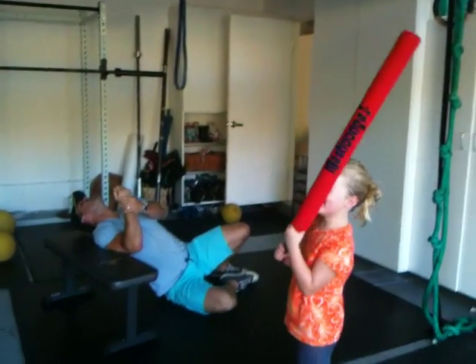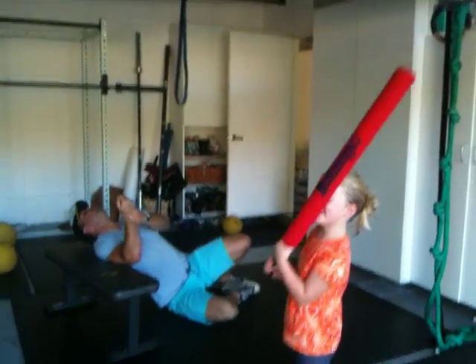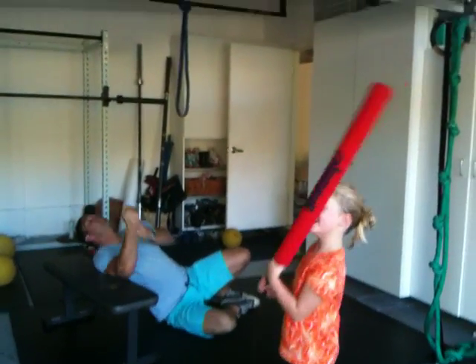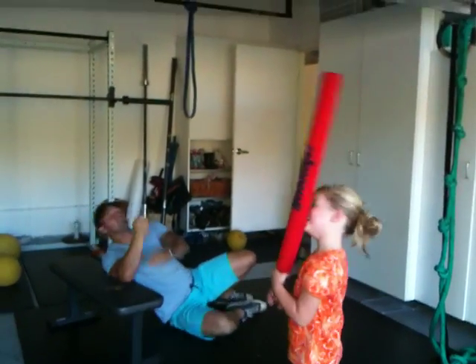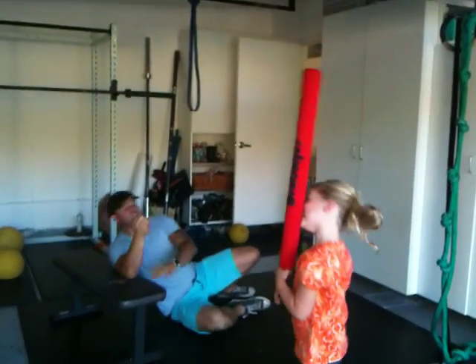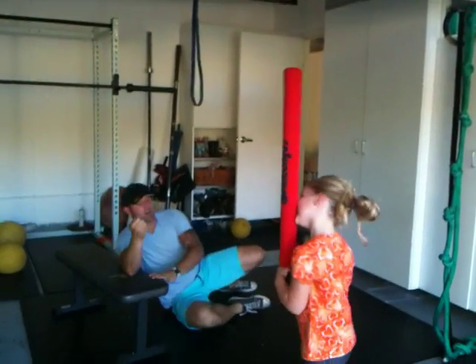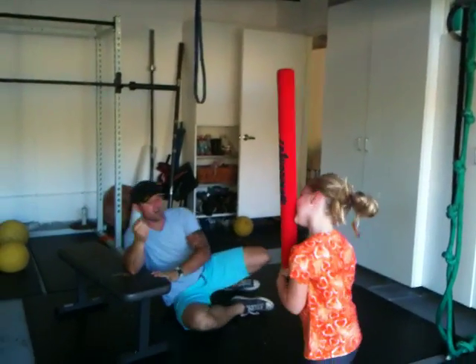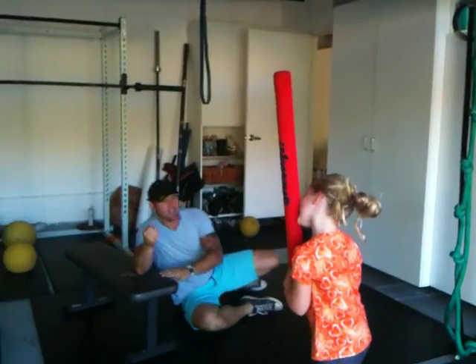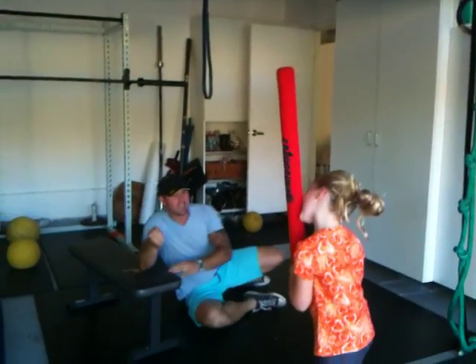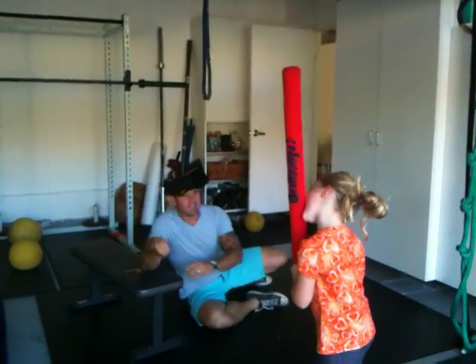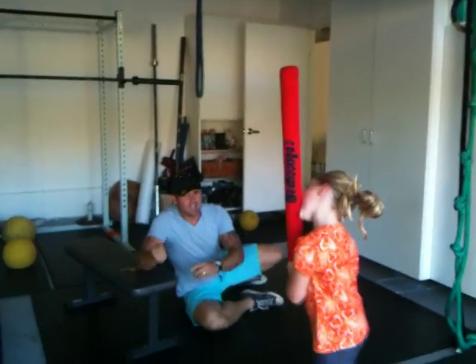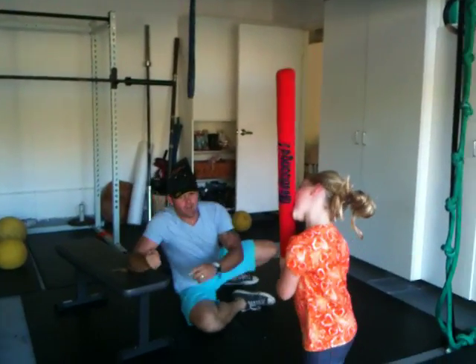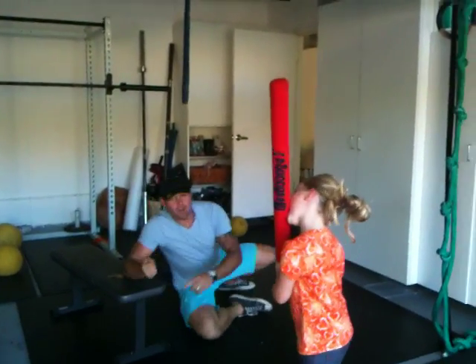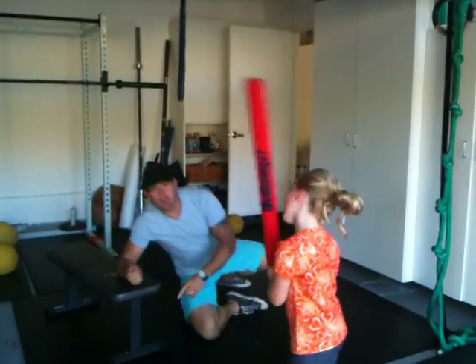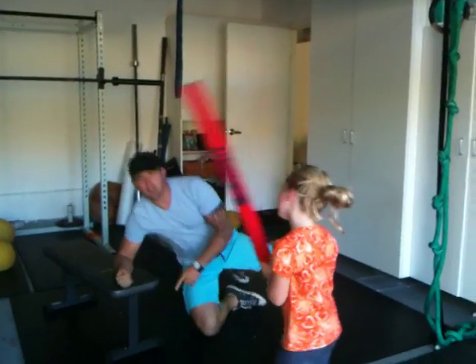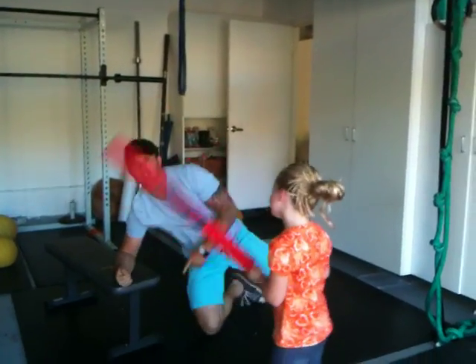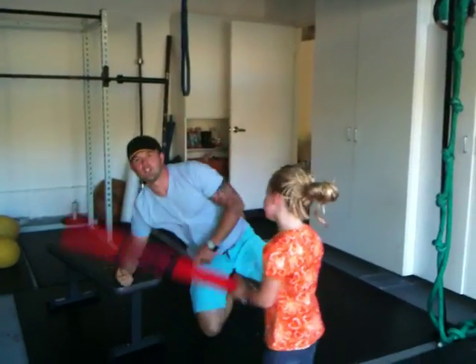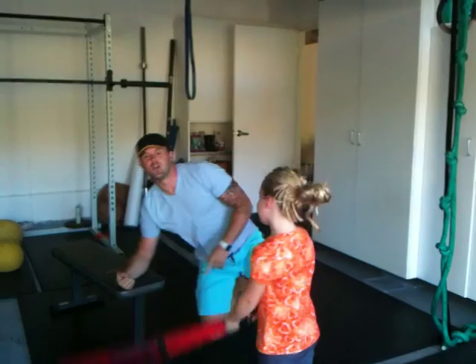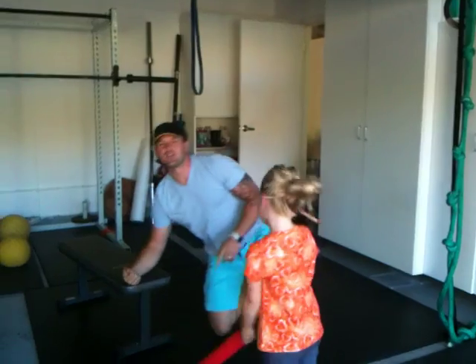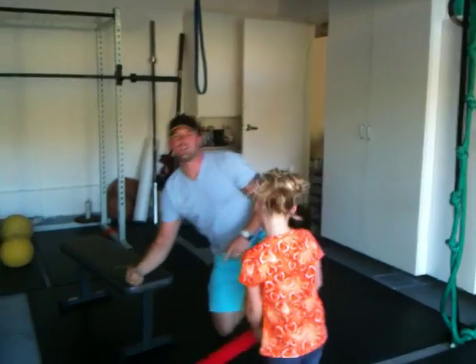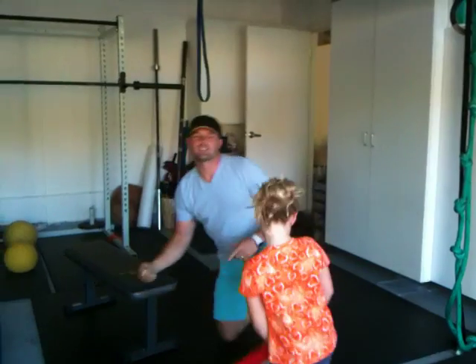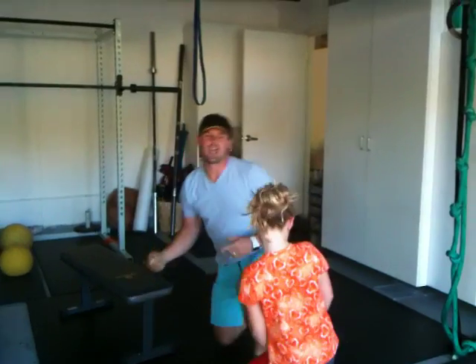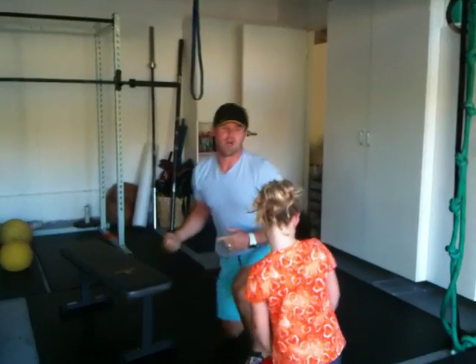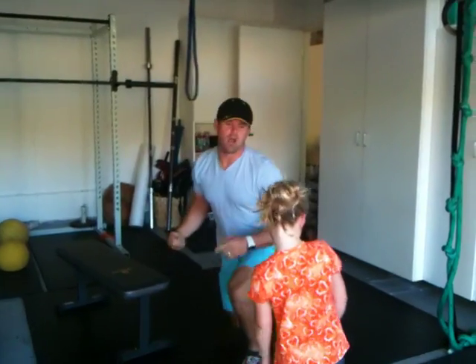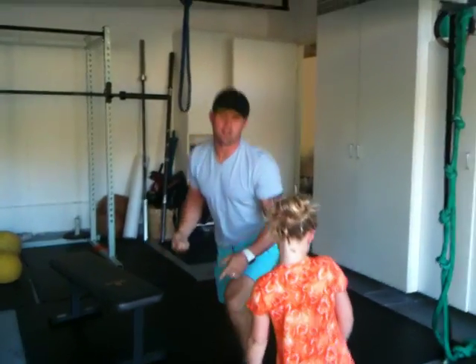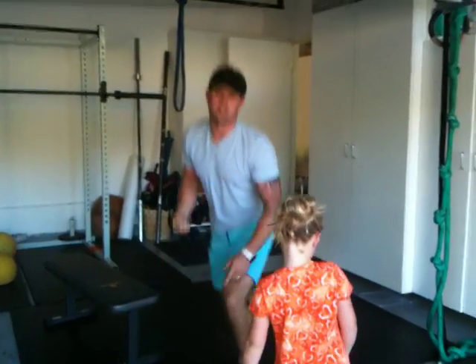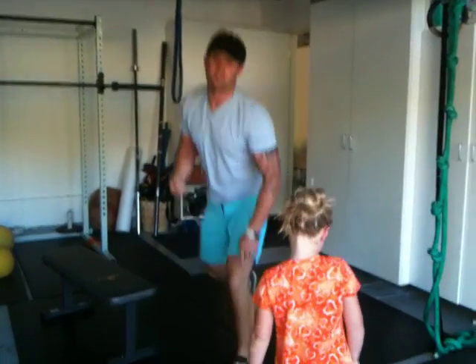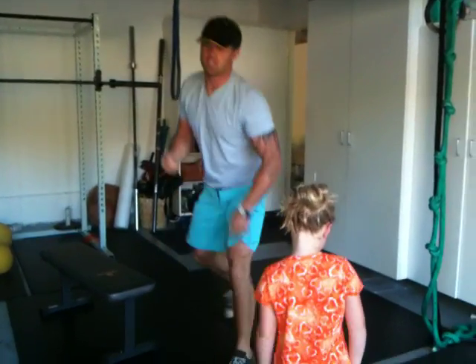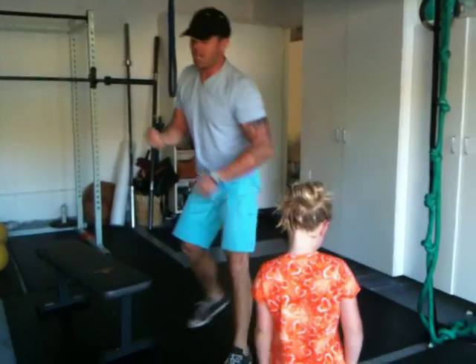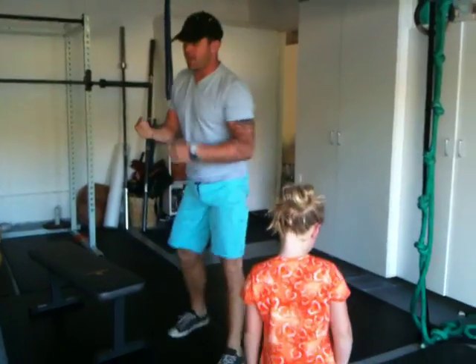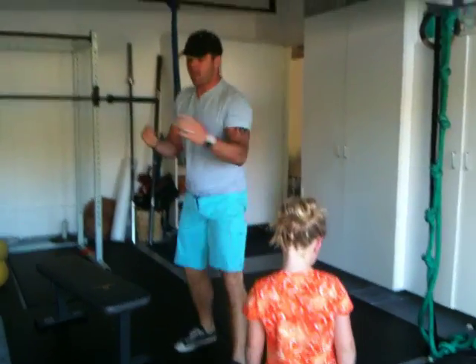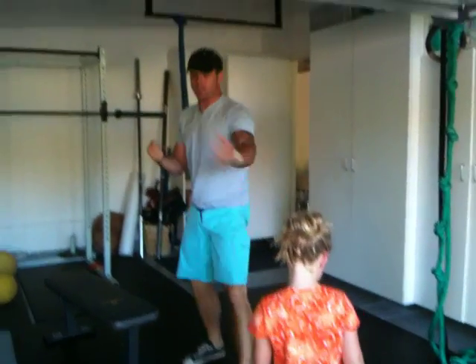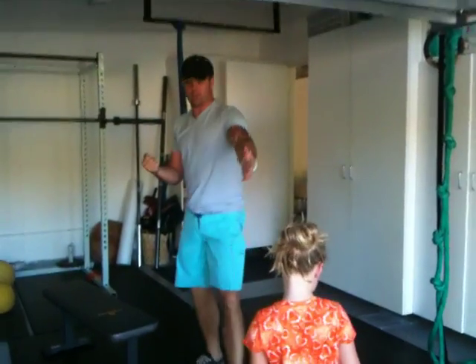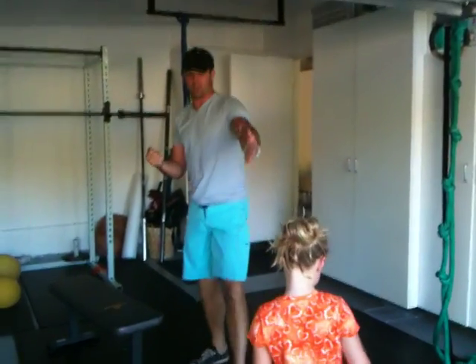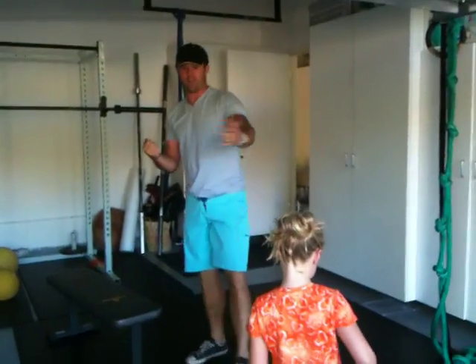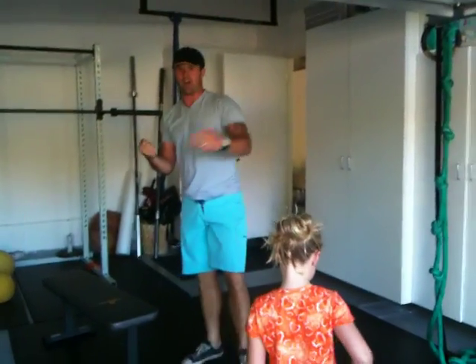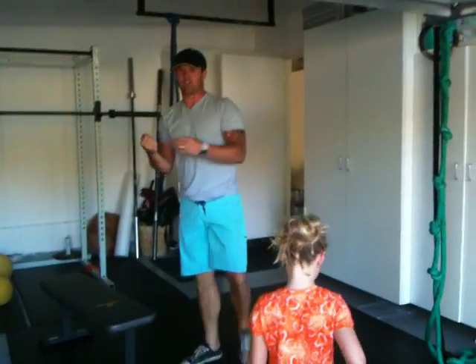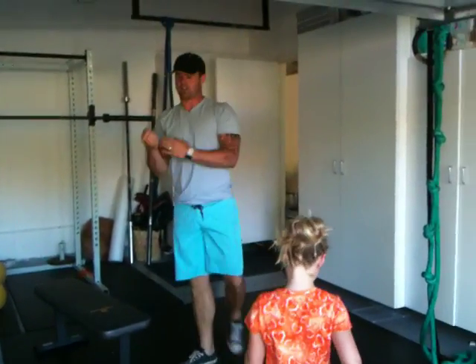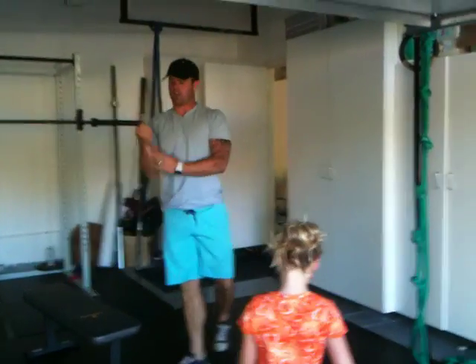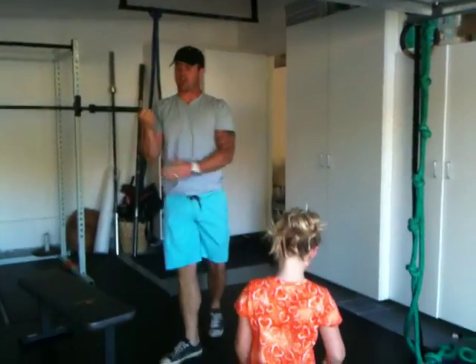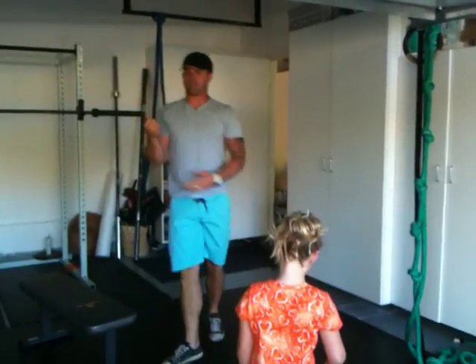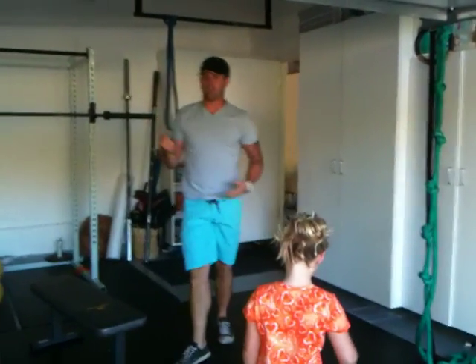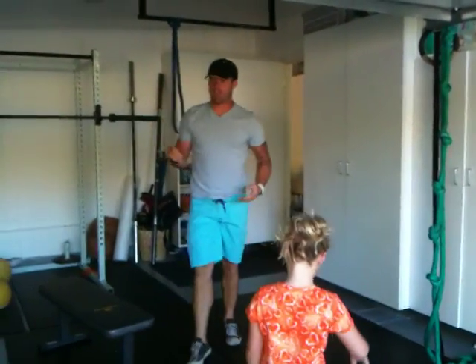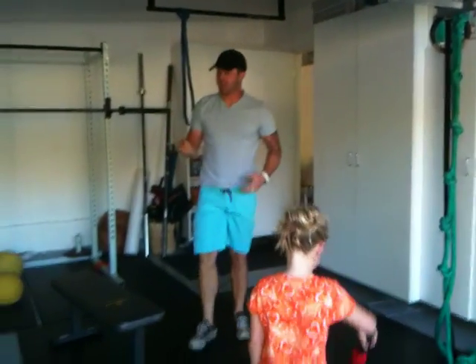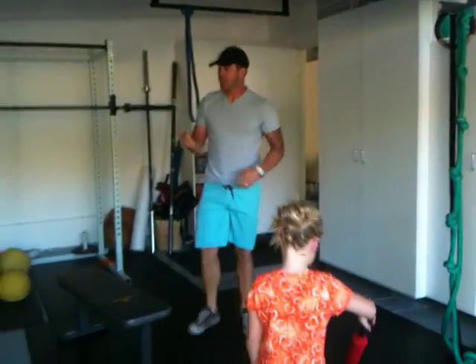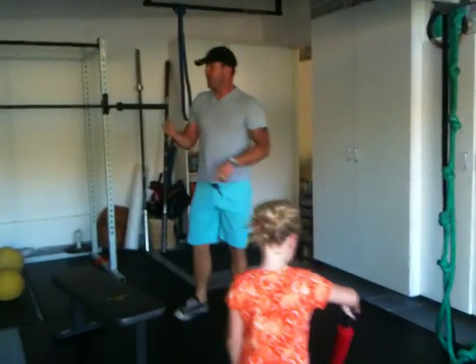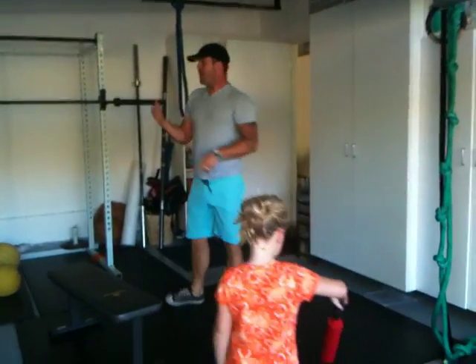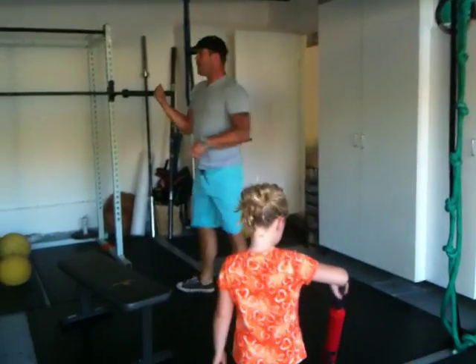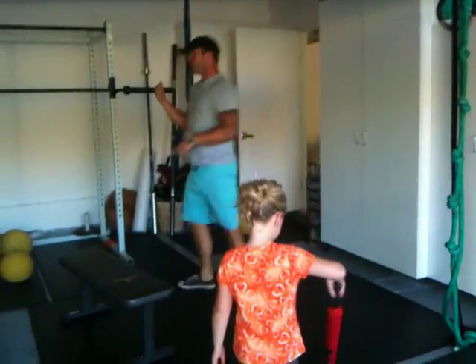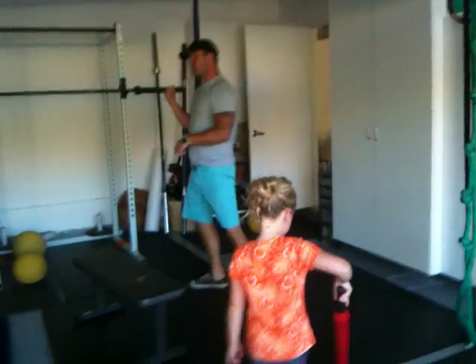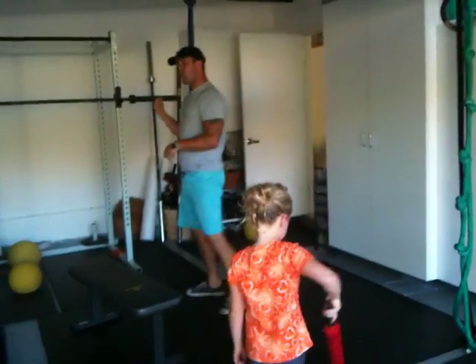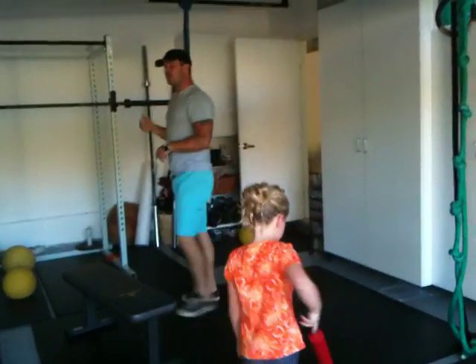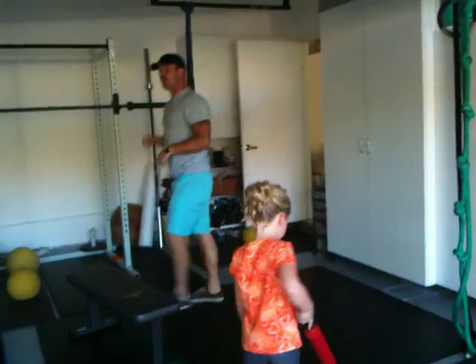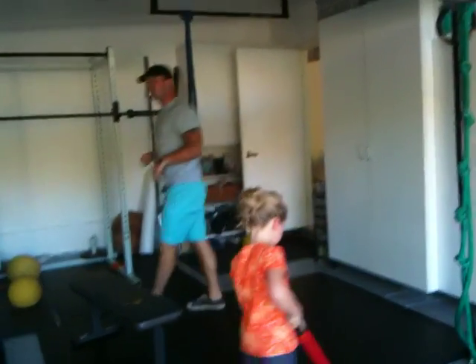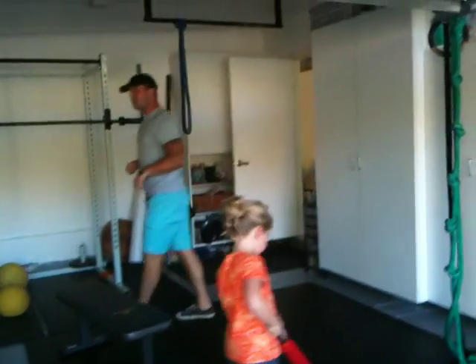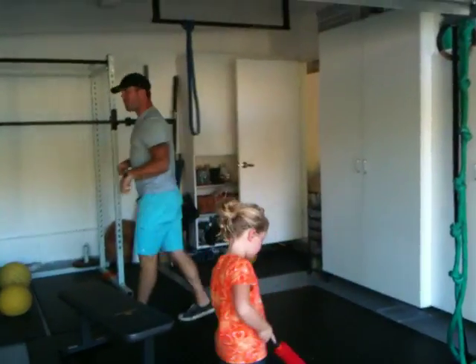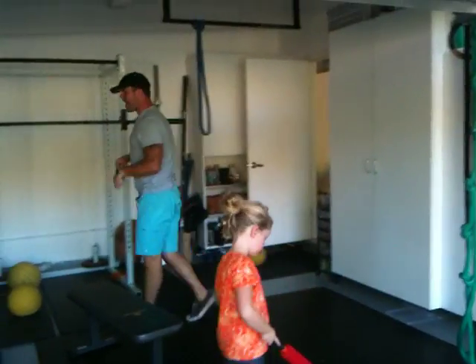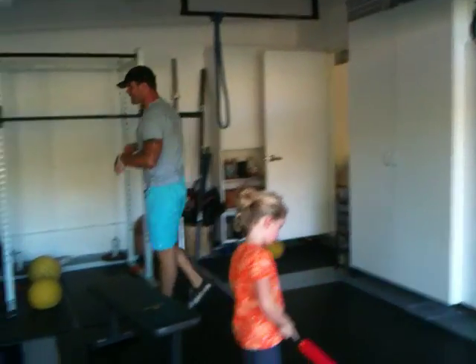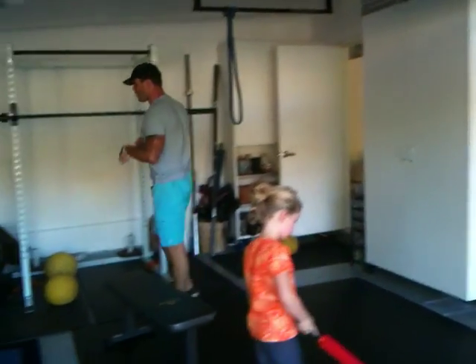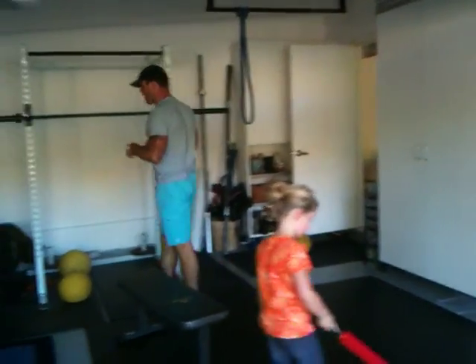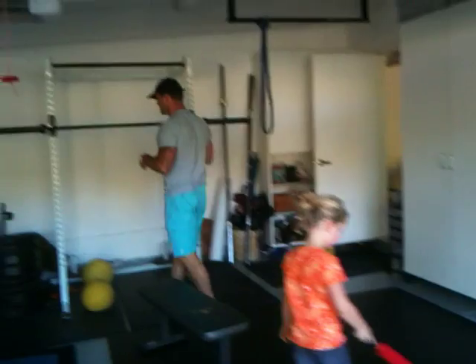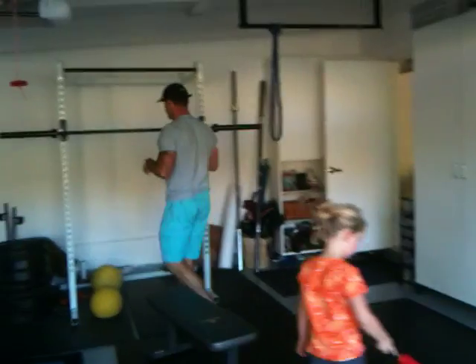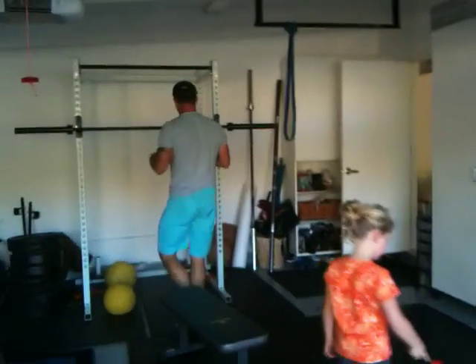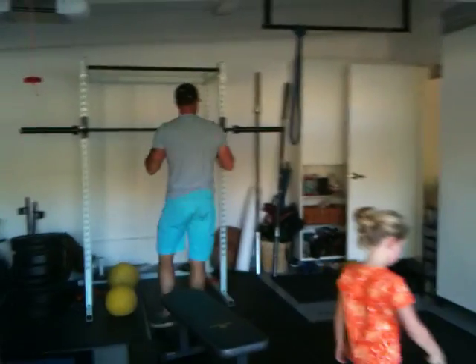Alright, so here we are. You're Luke Skywalker. You just had your father cut off your hand. We're going to talk about back squatting today.